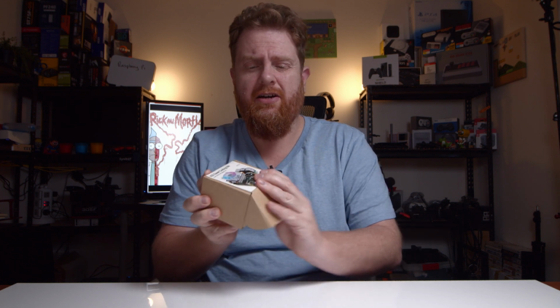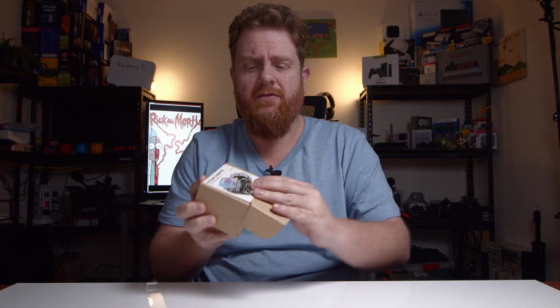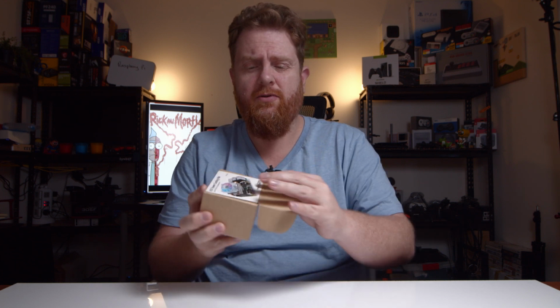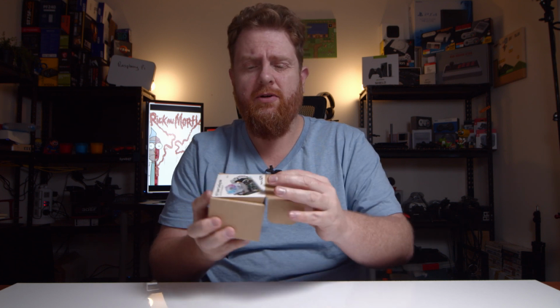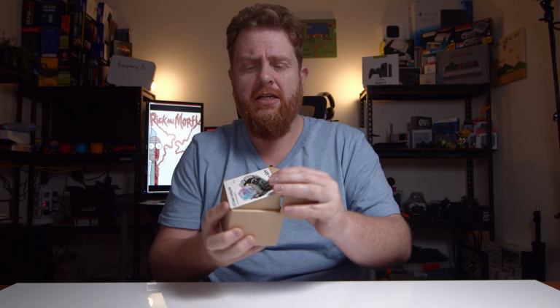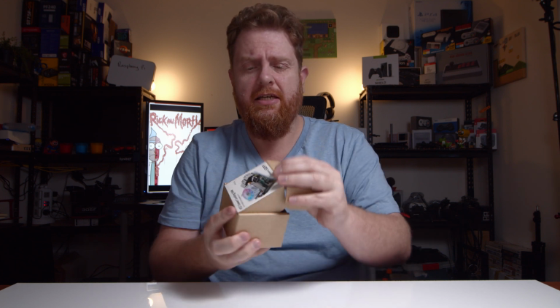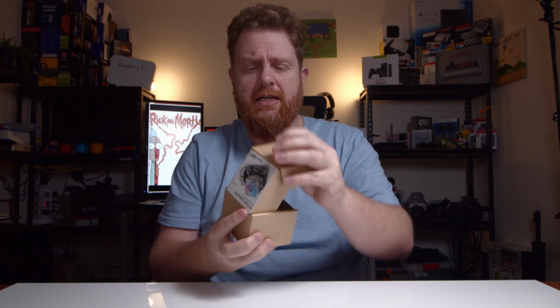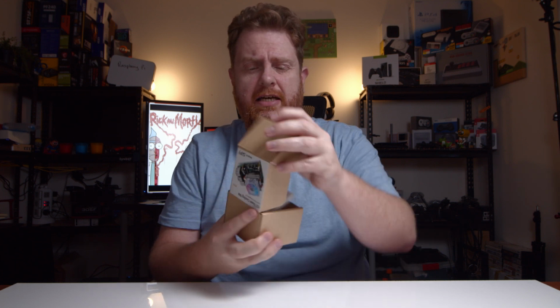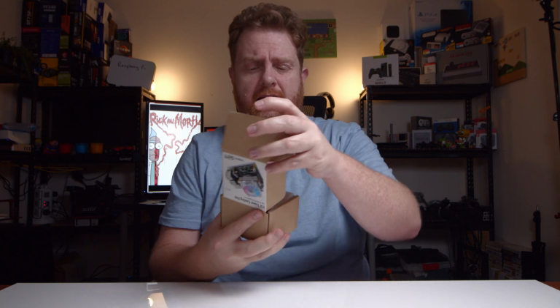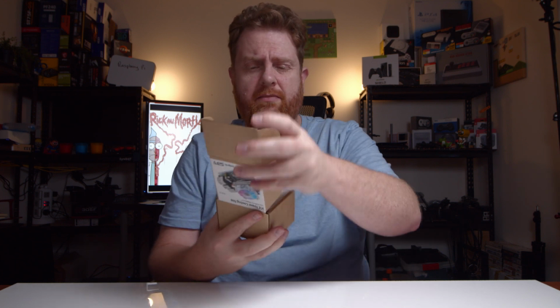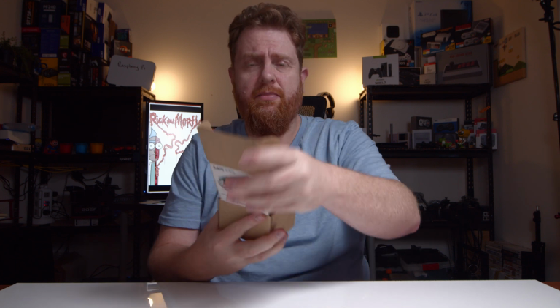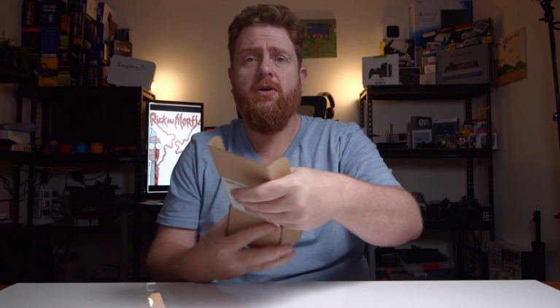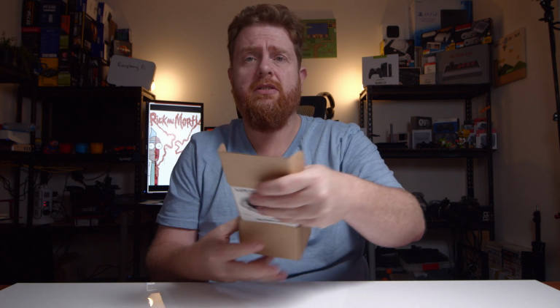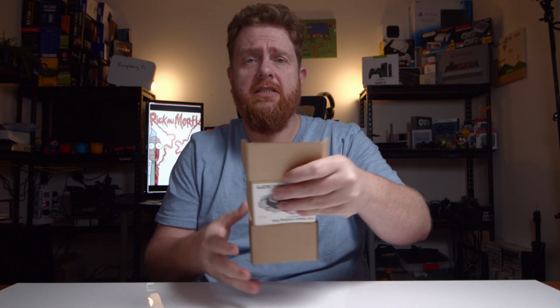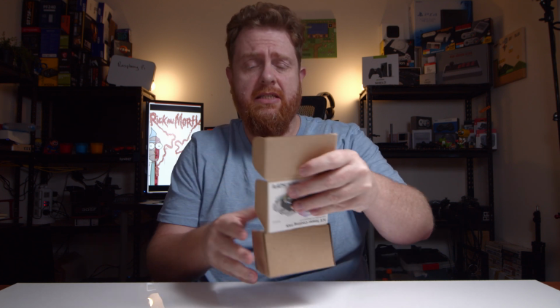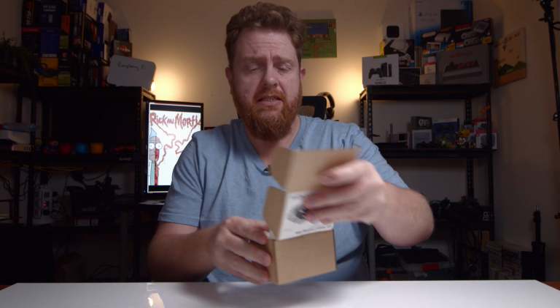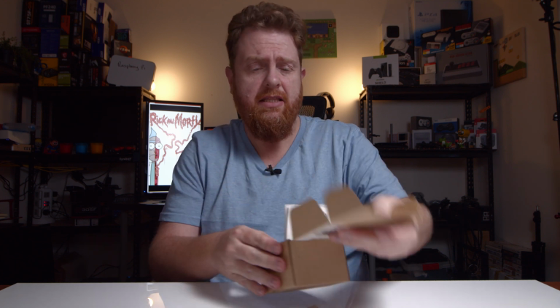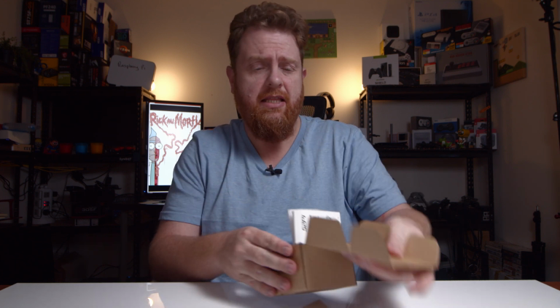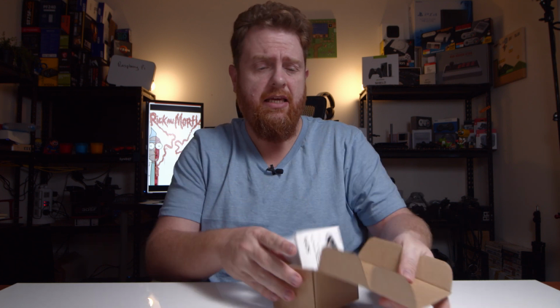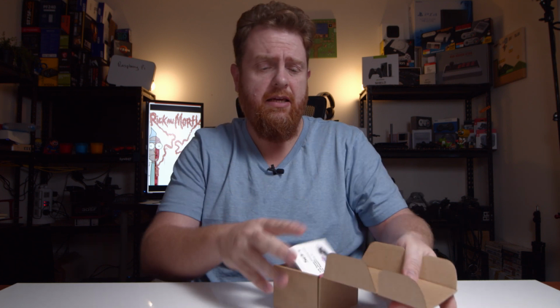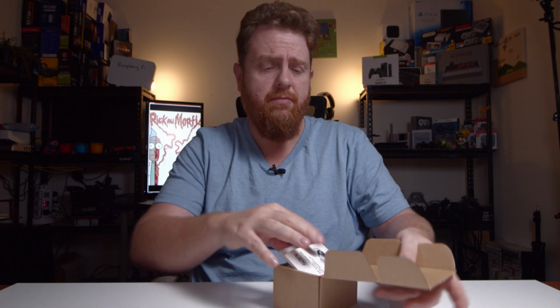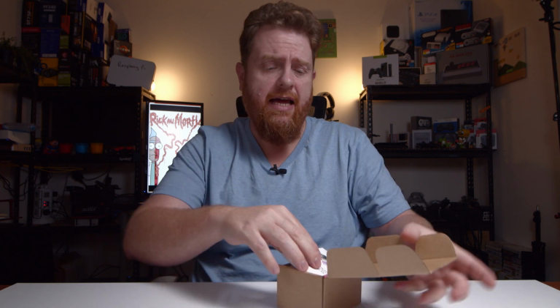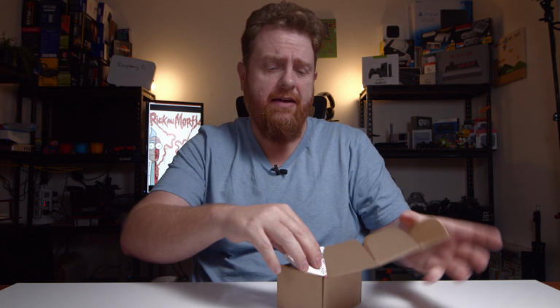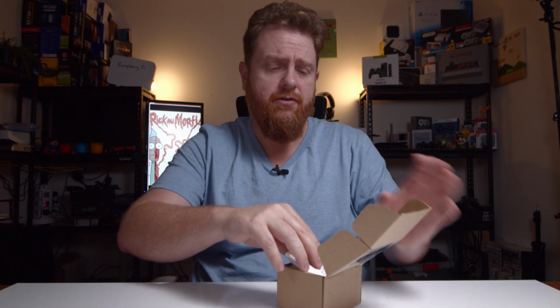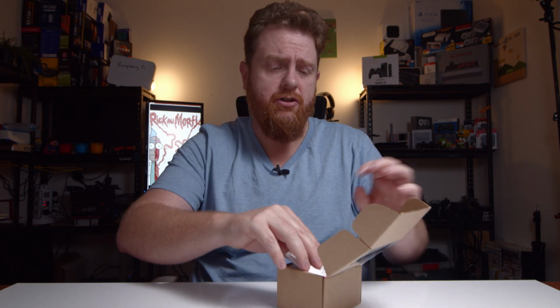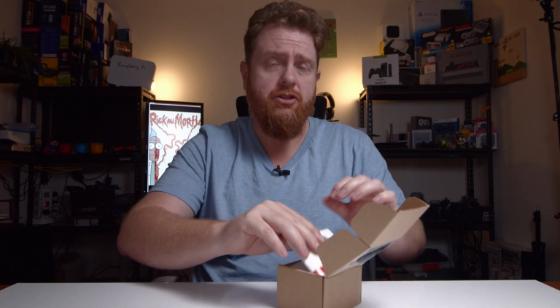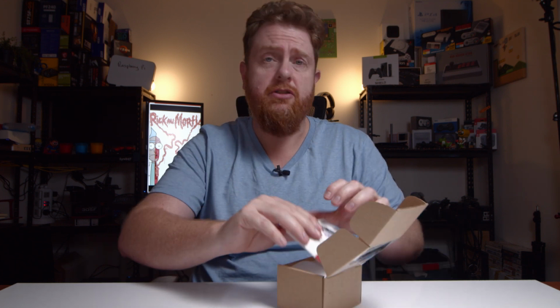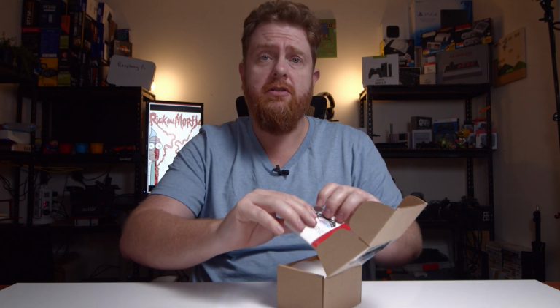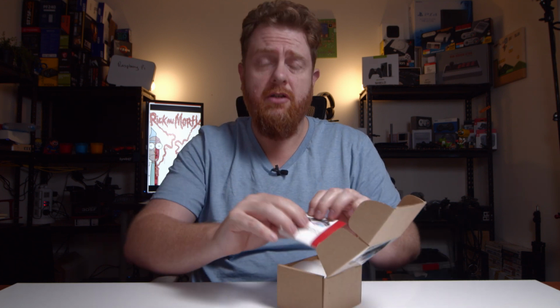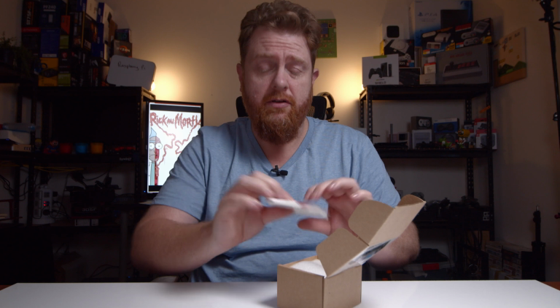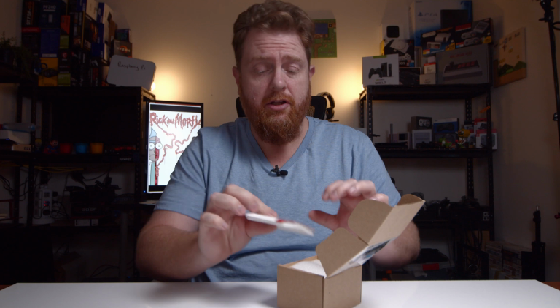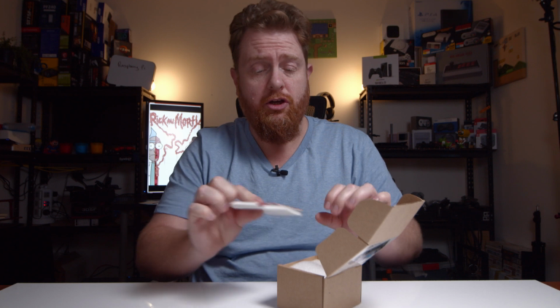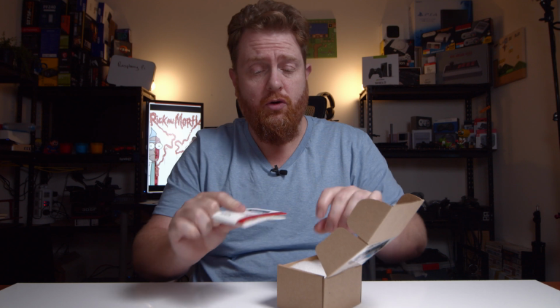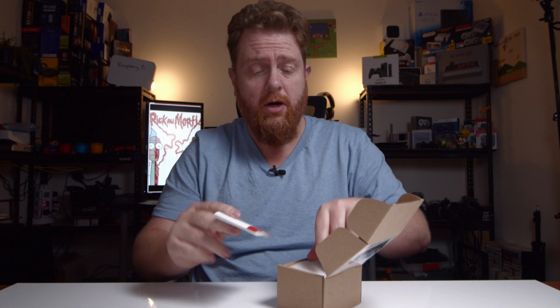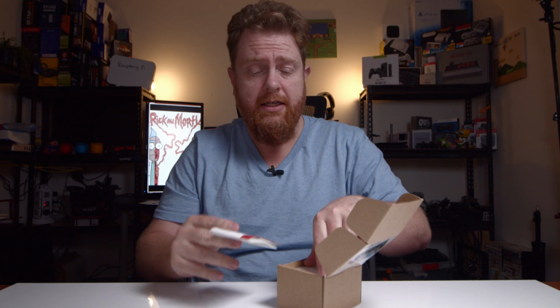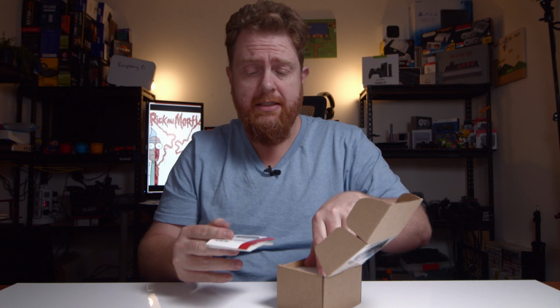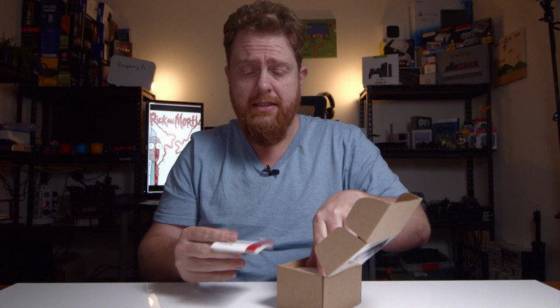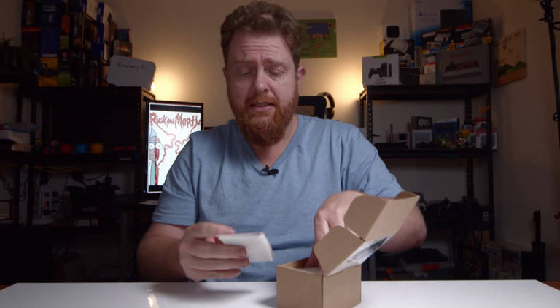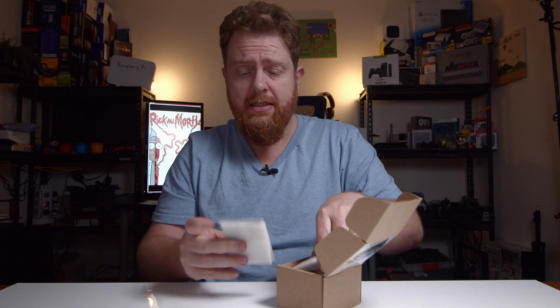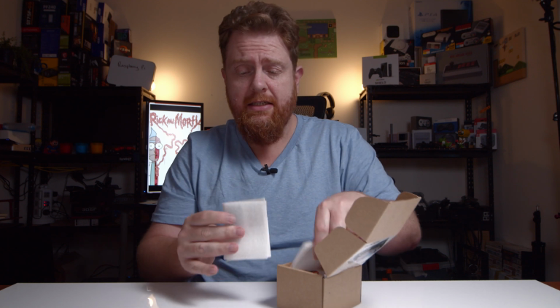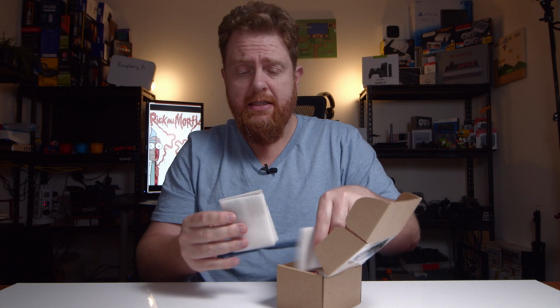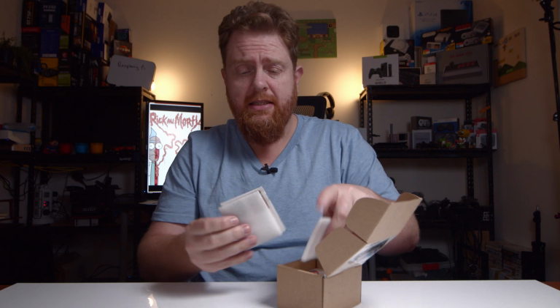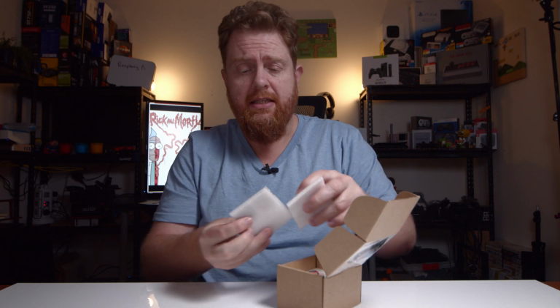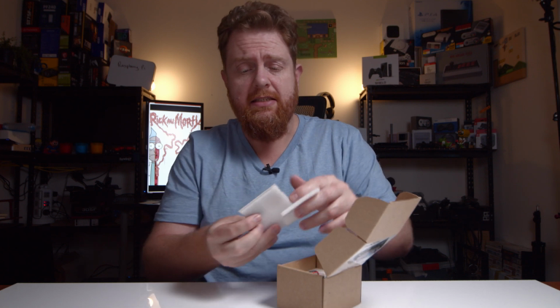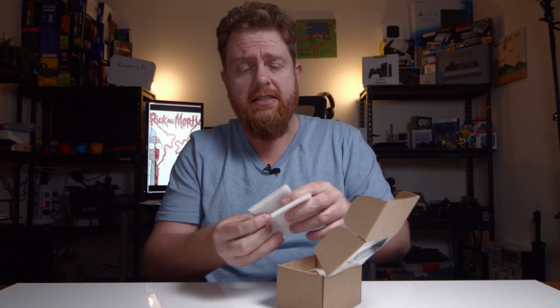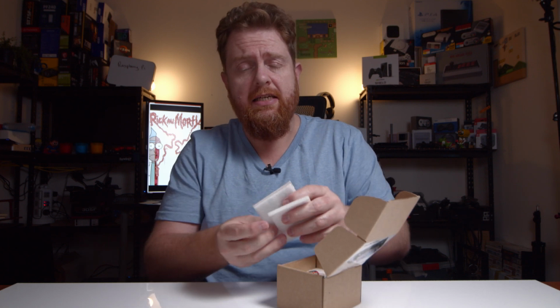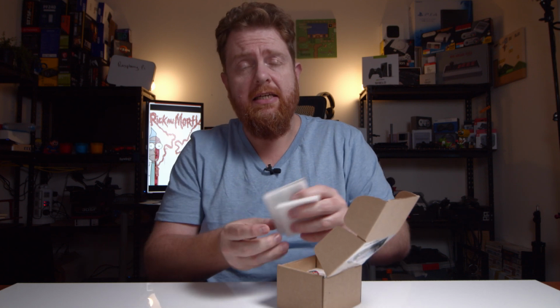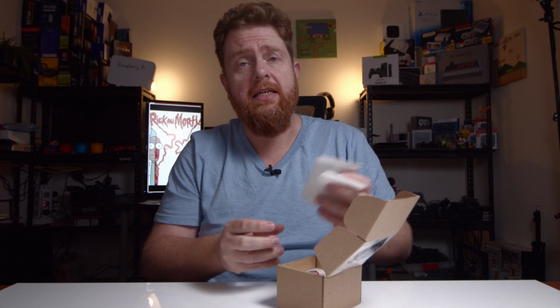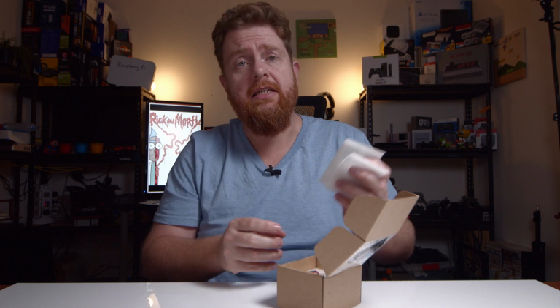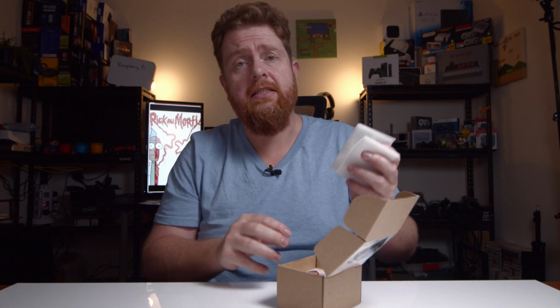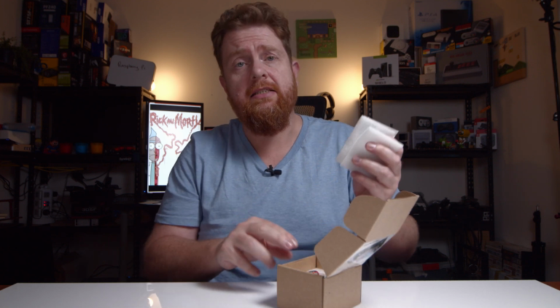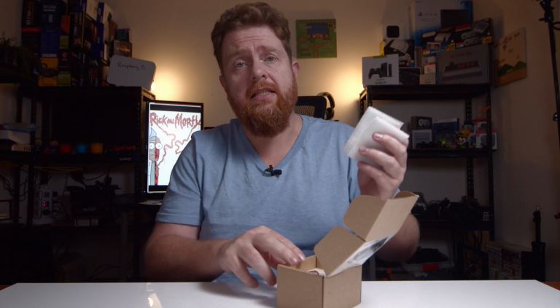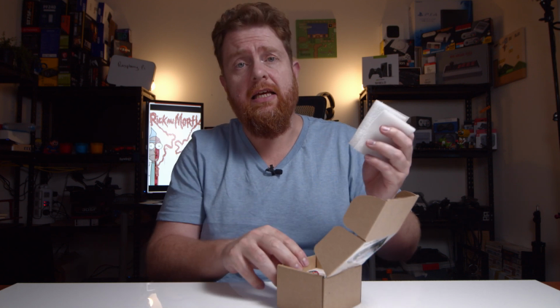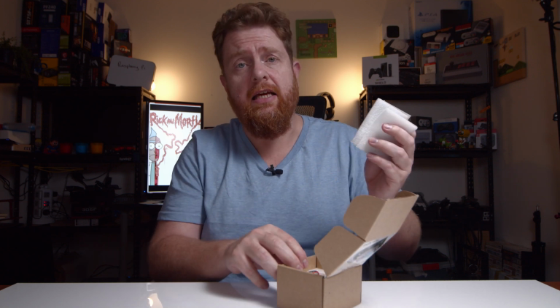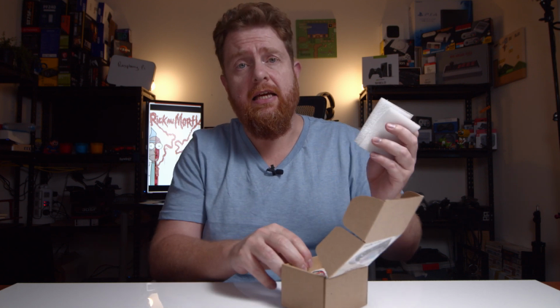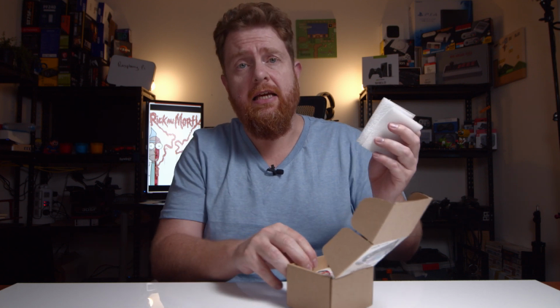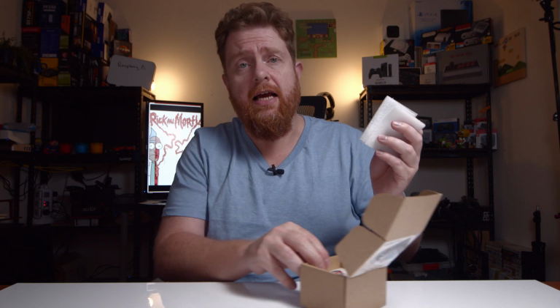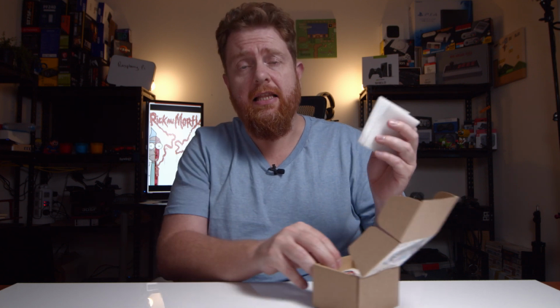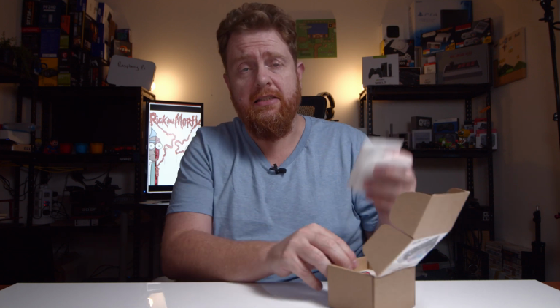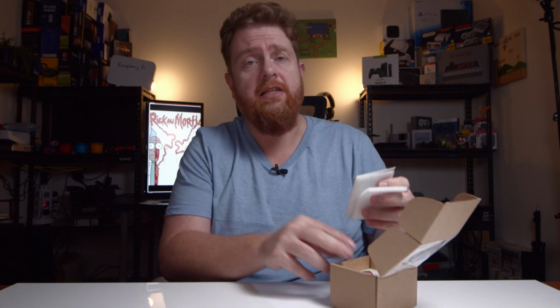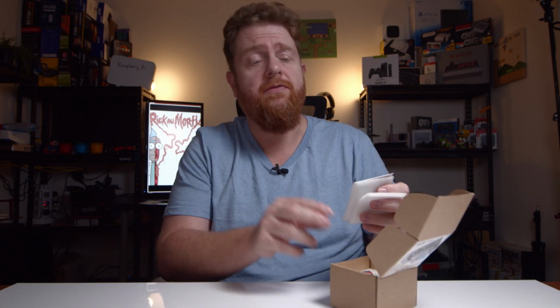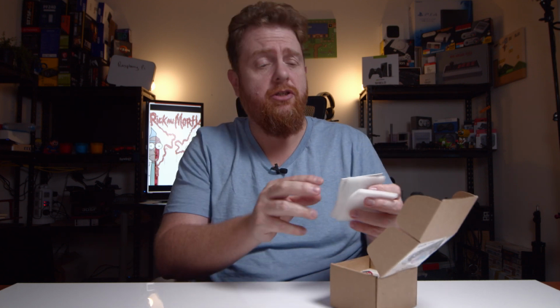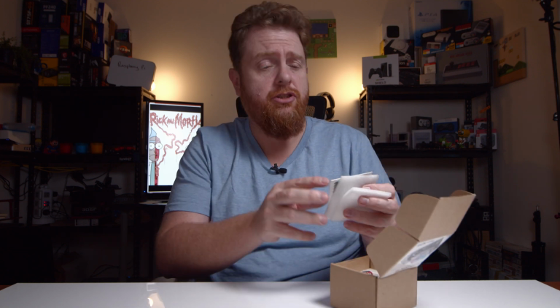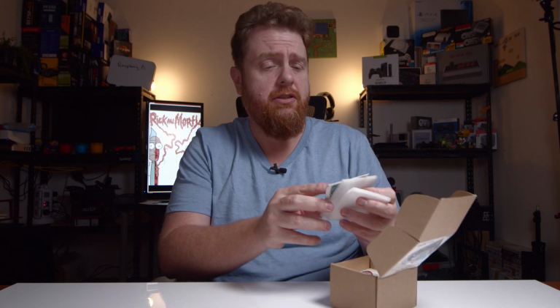I've already unboxed the black version of the new one. This is the LED version.